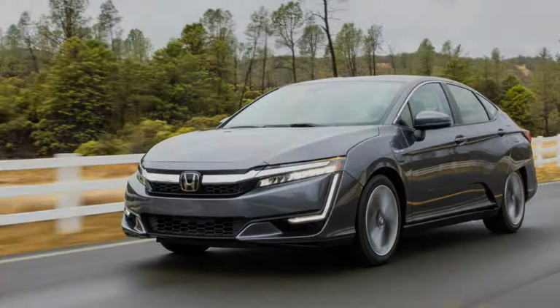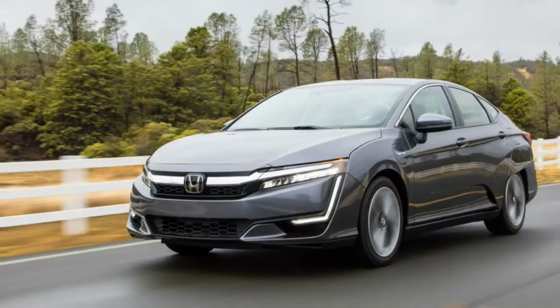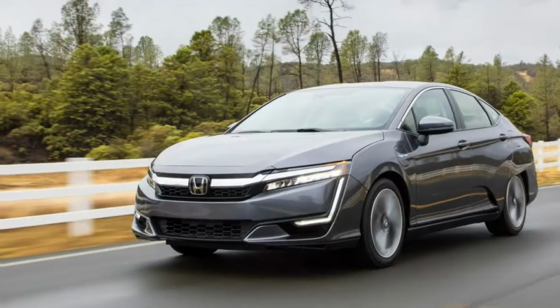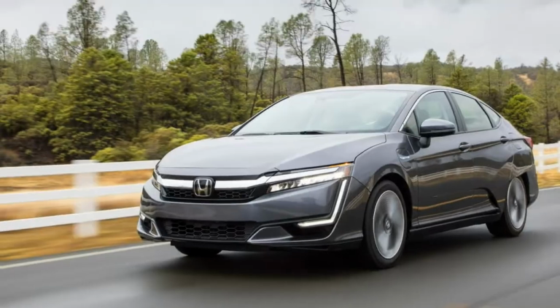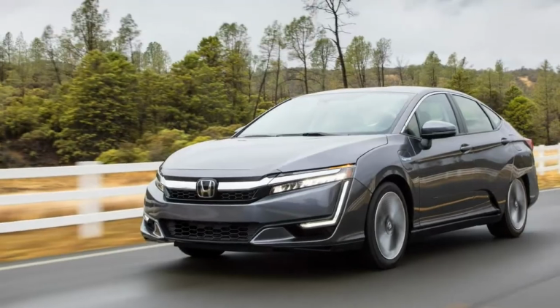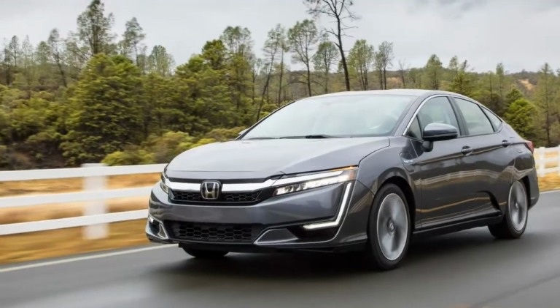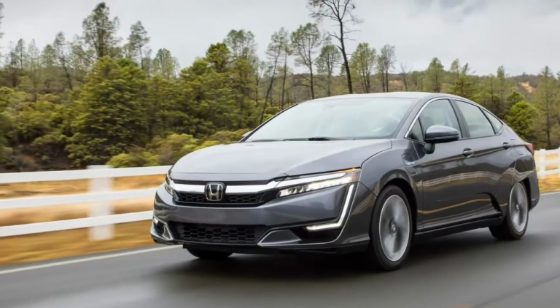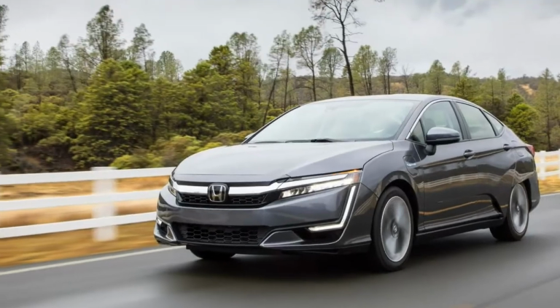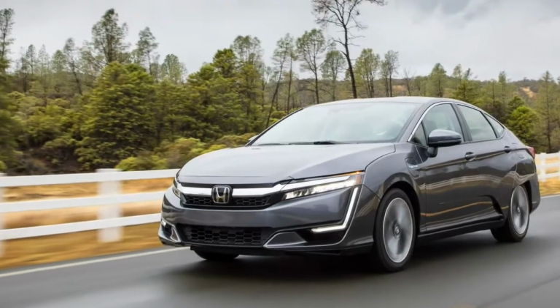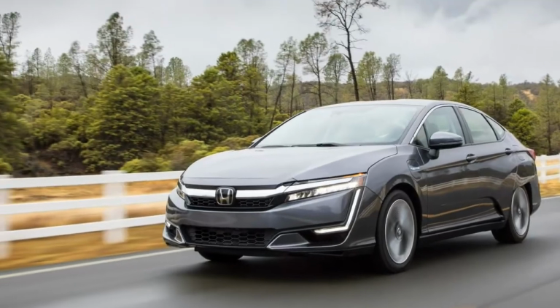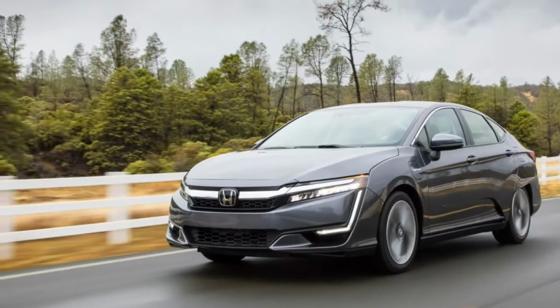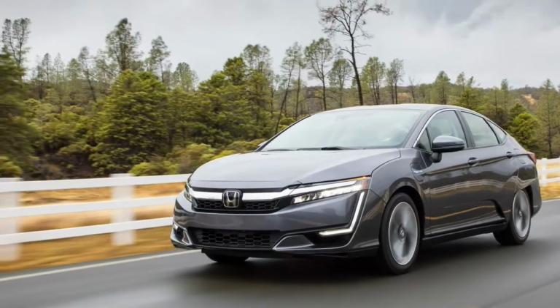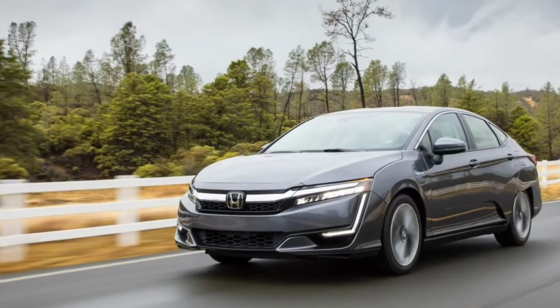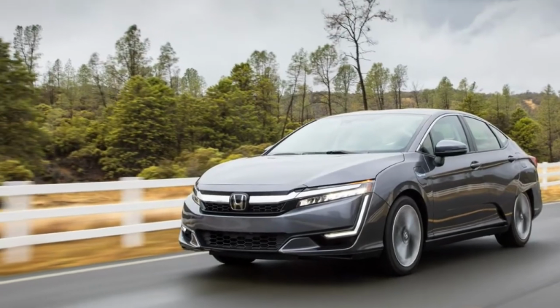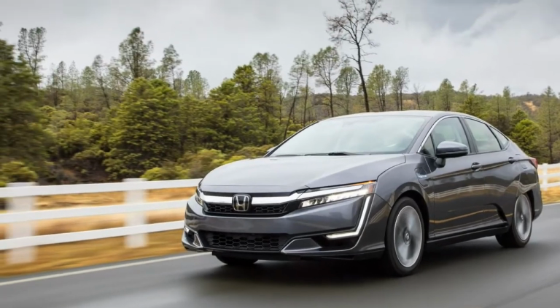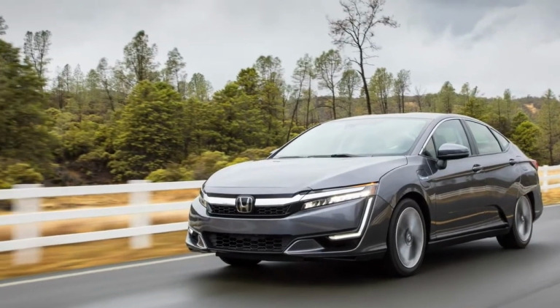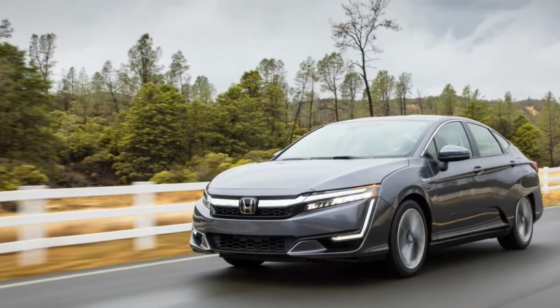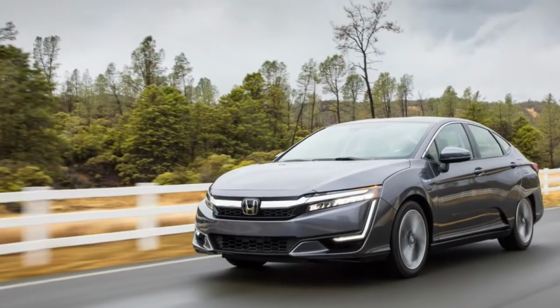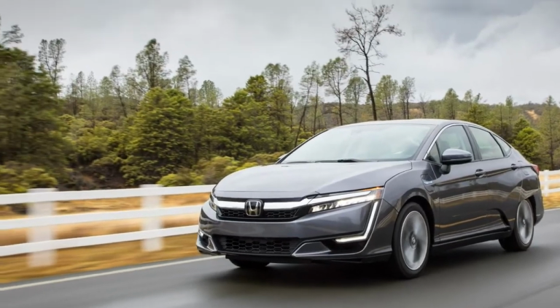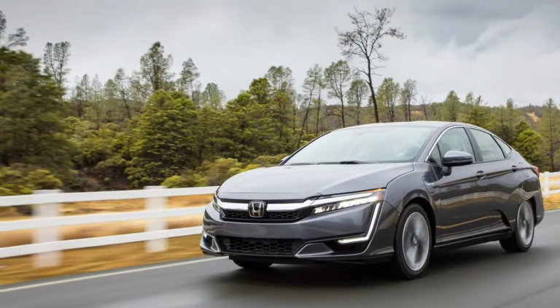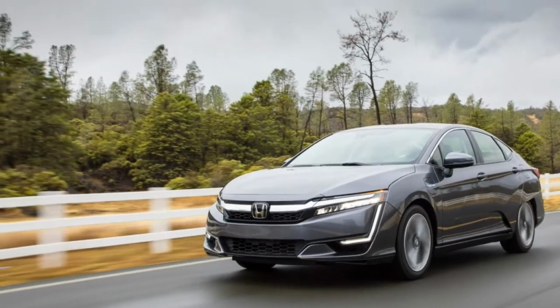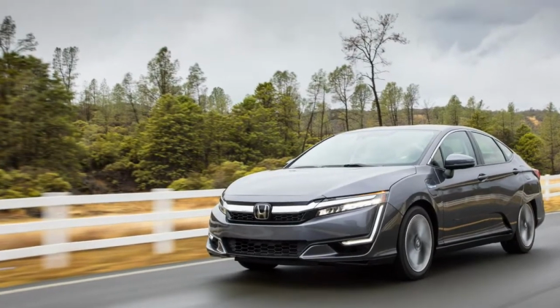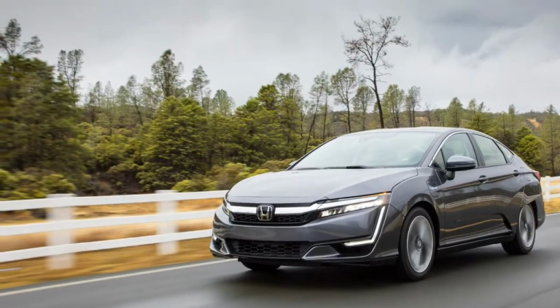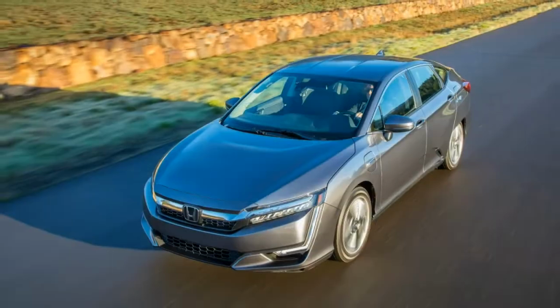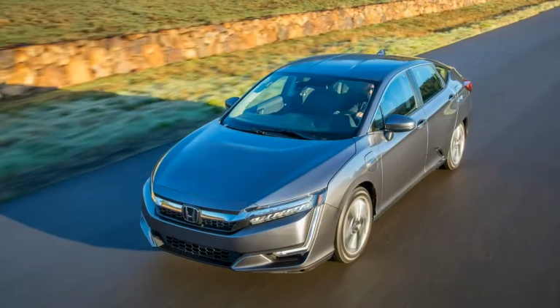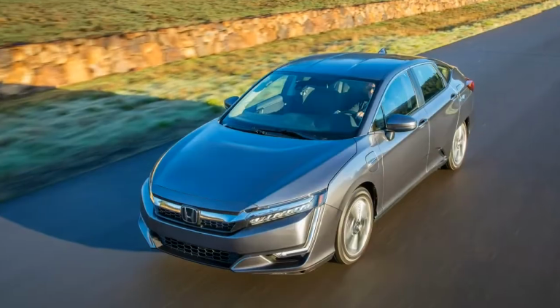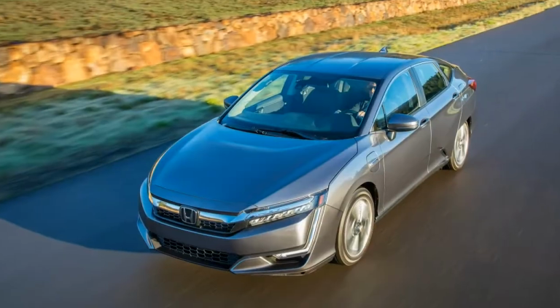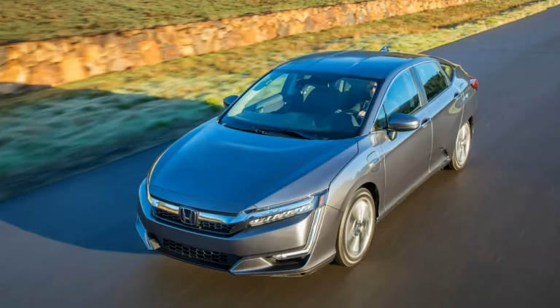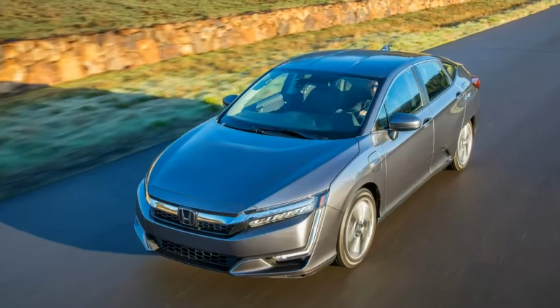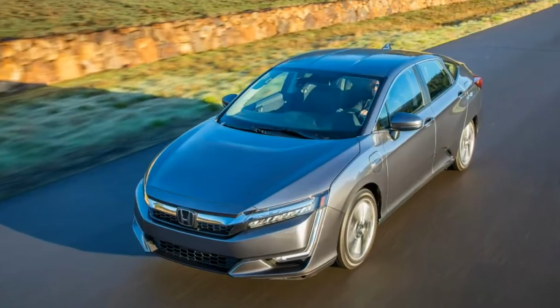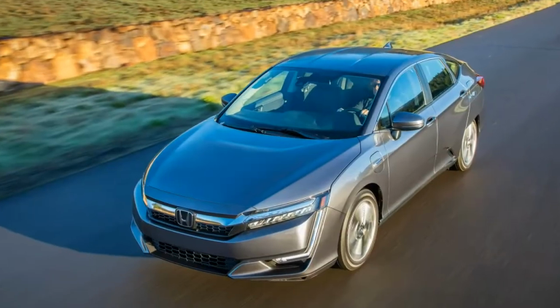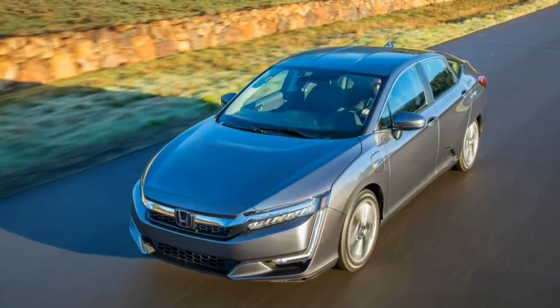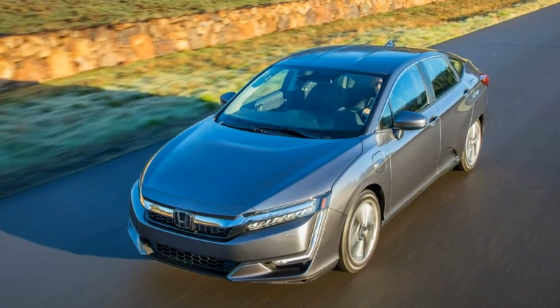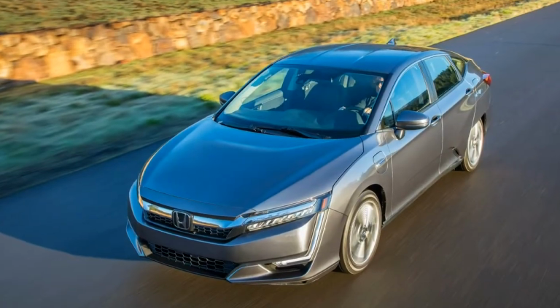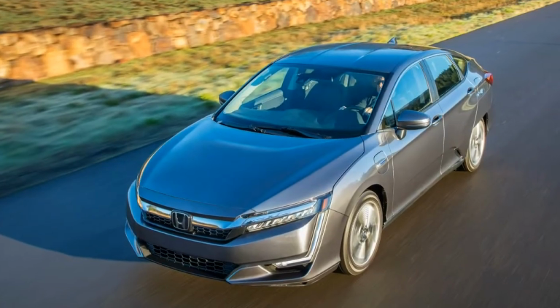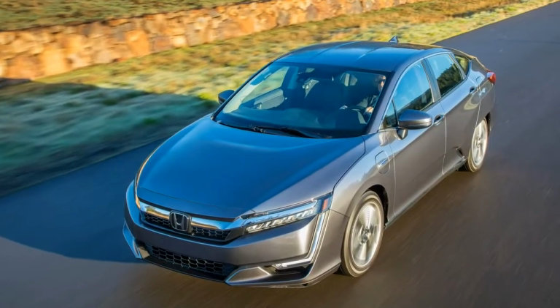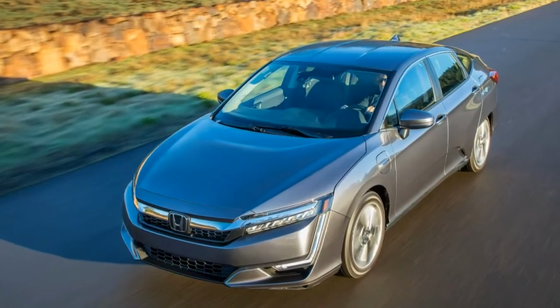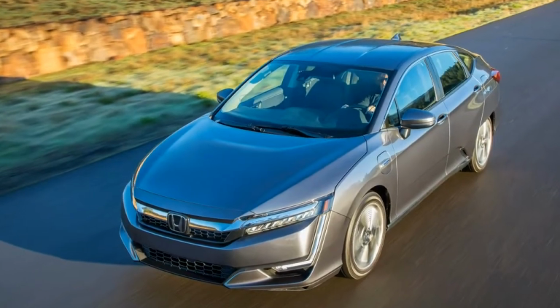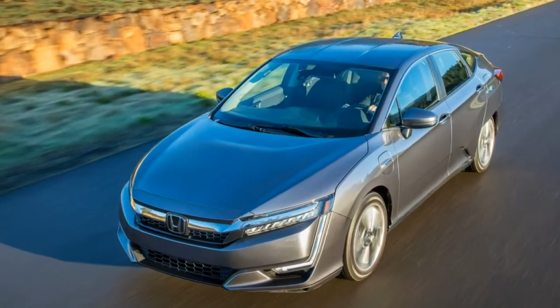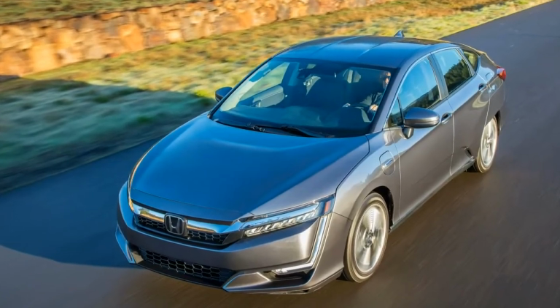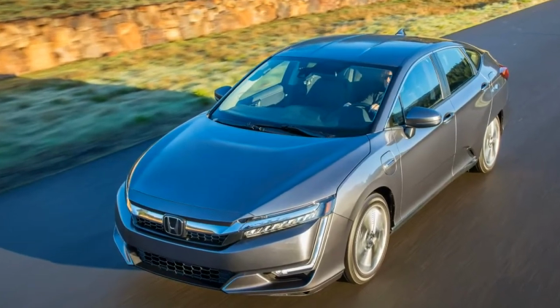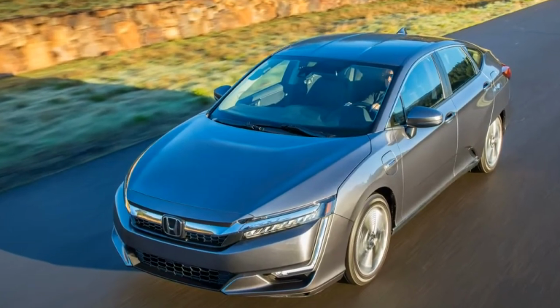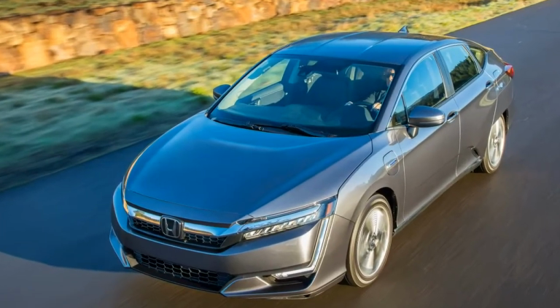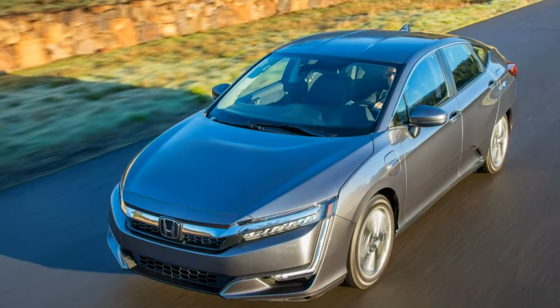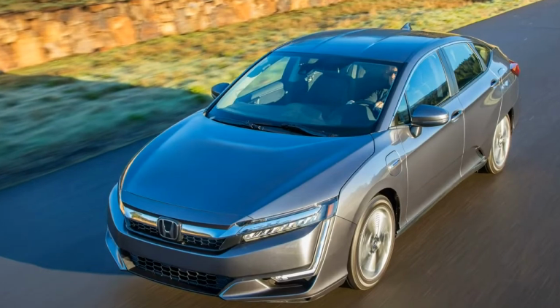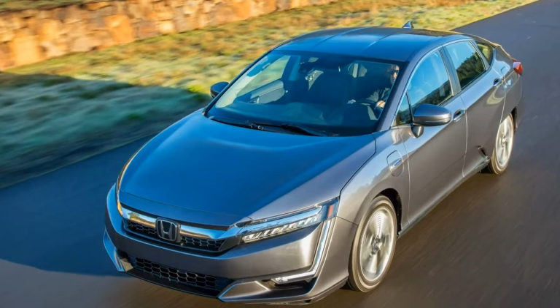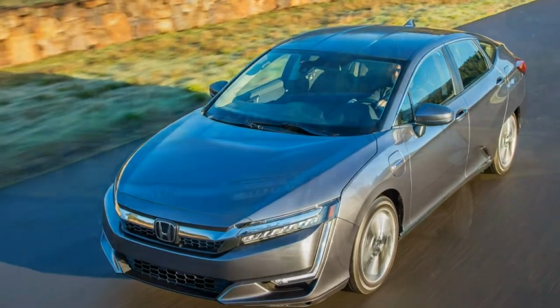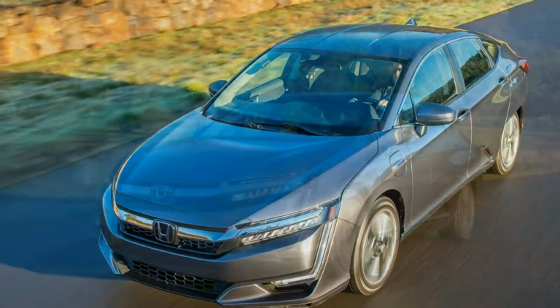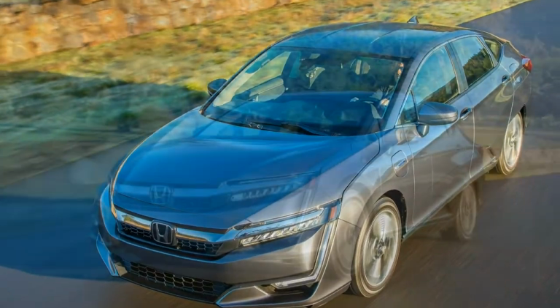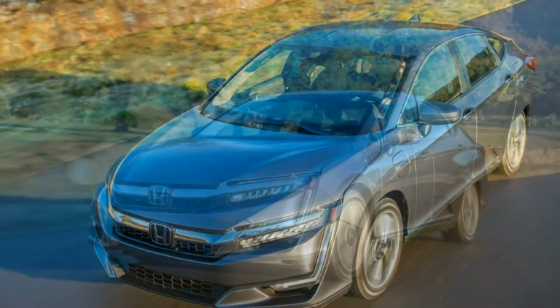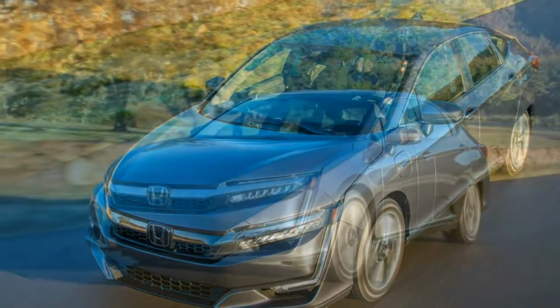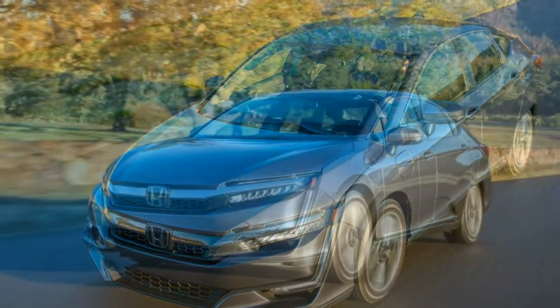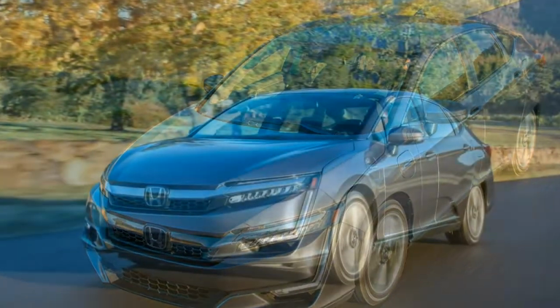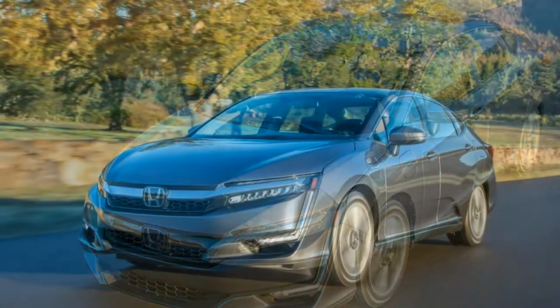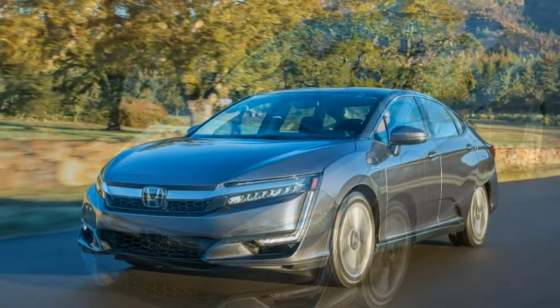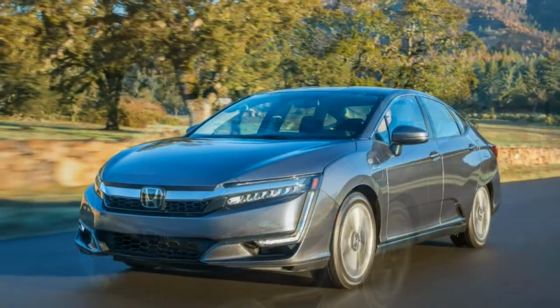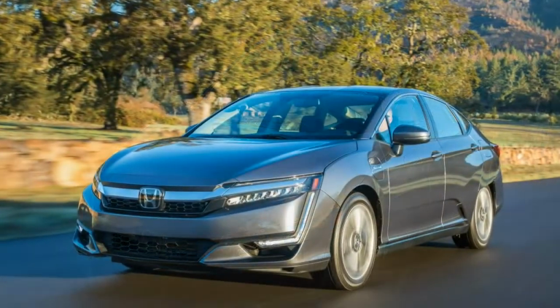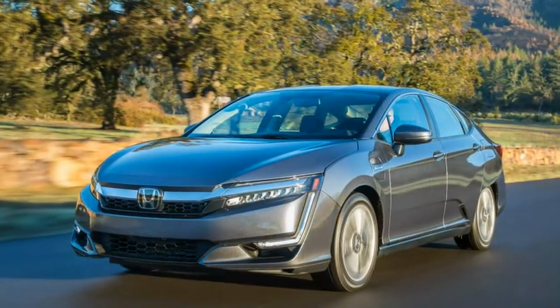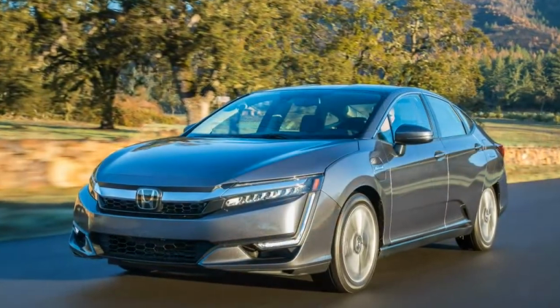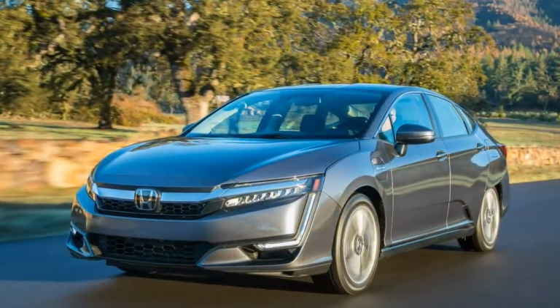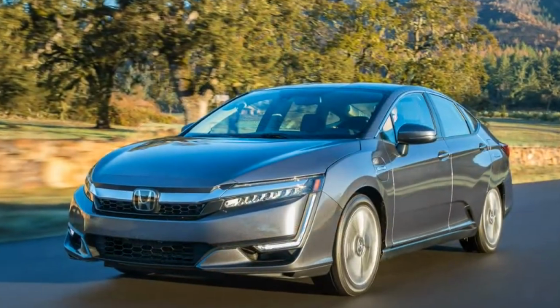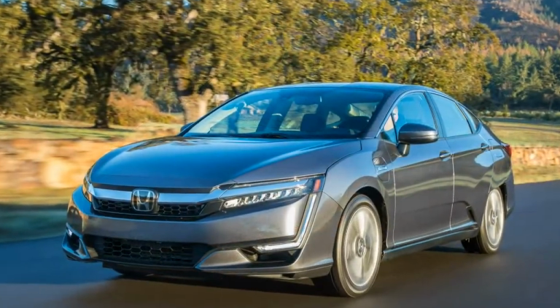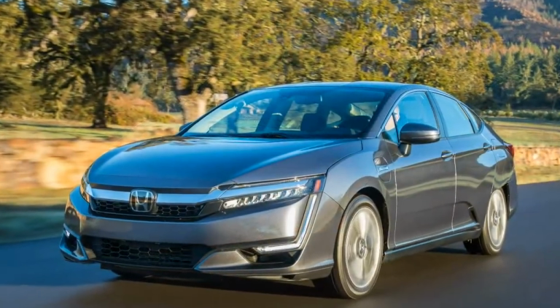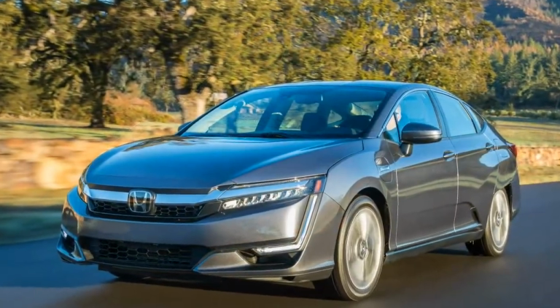2018 Honda Clarity Car Review. The good points of the 2018 Honda Clarity.